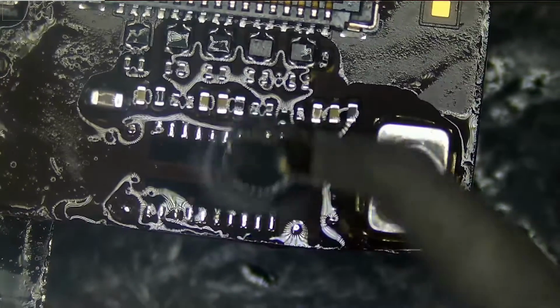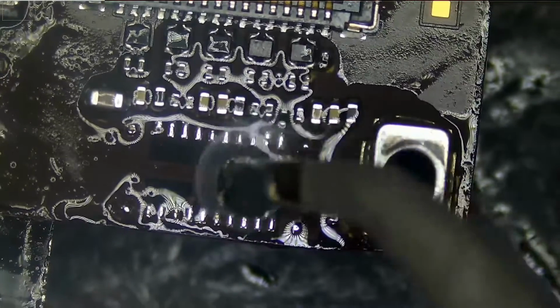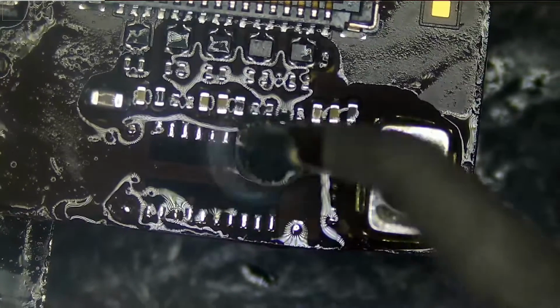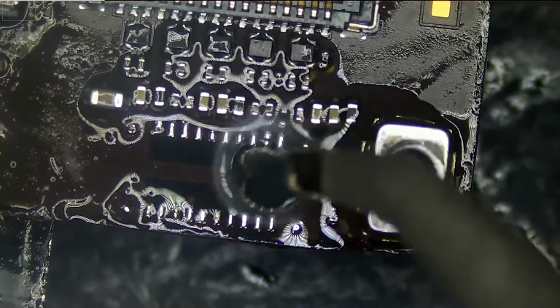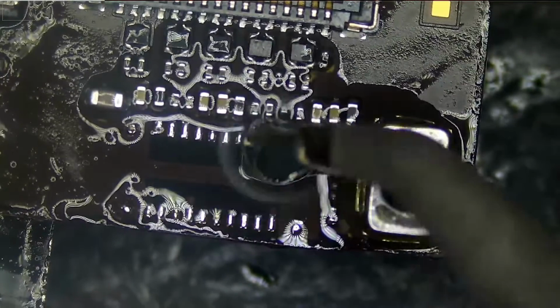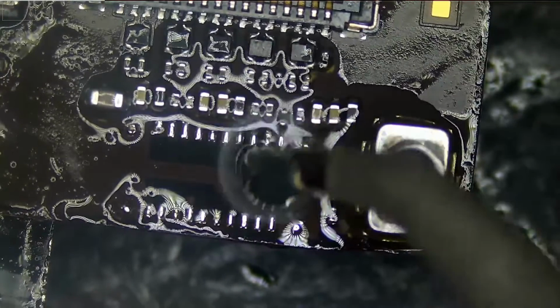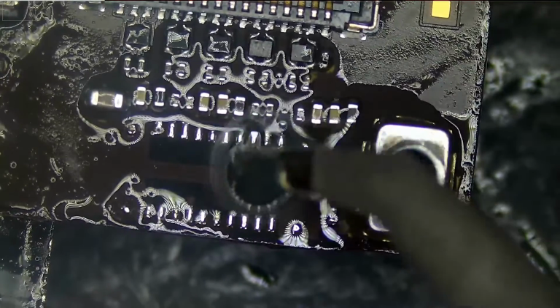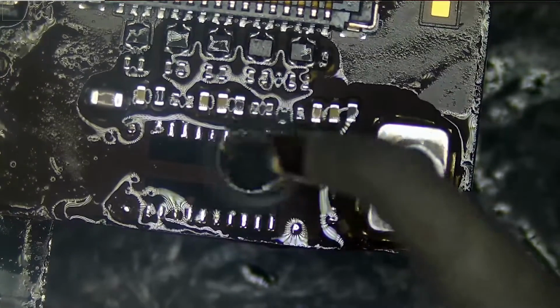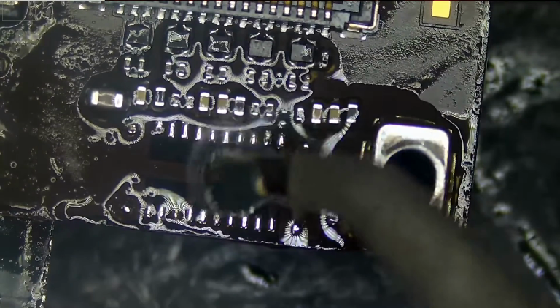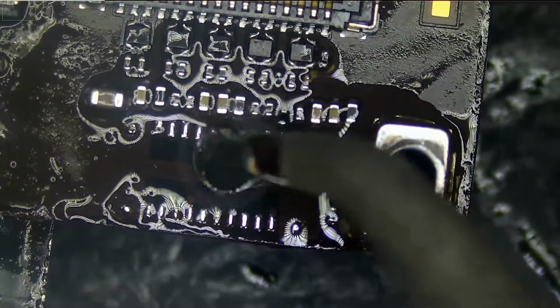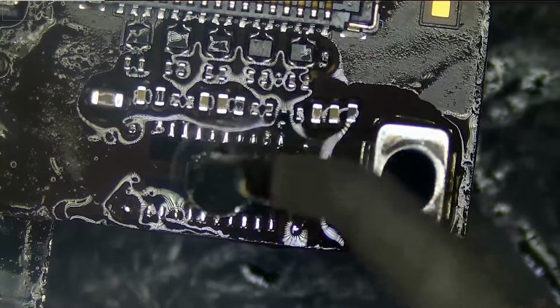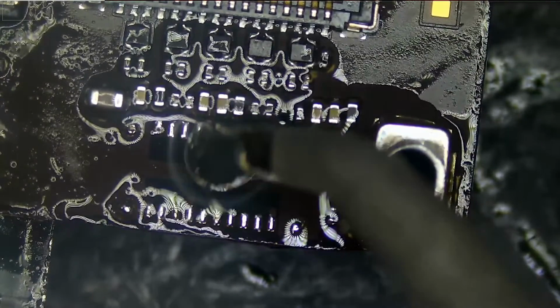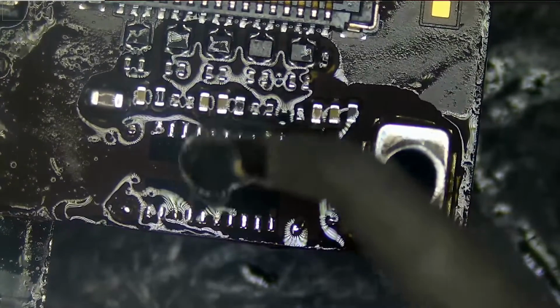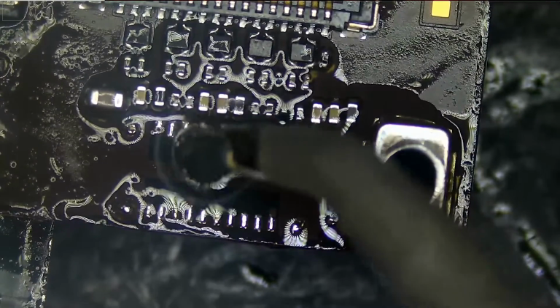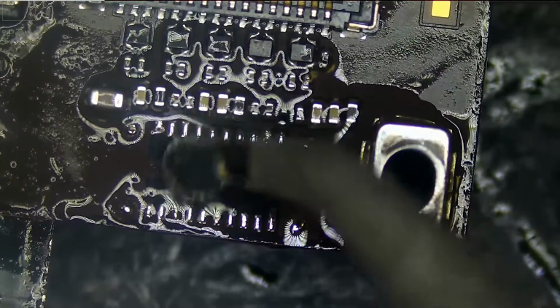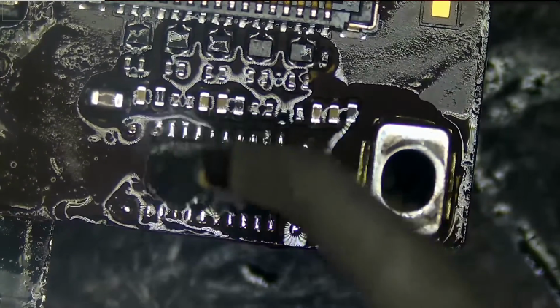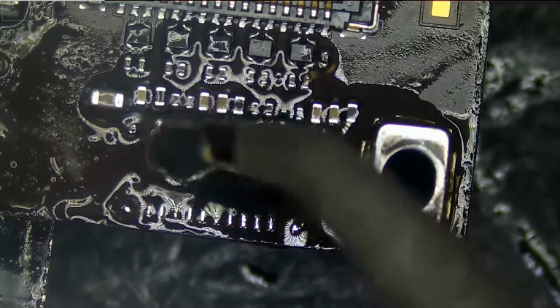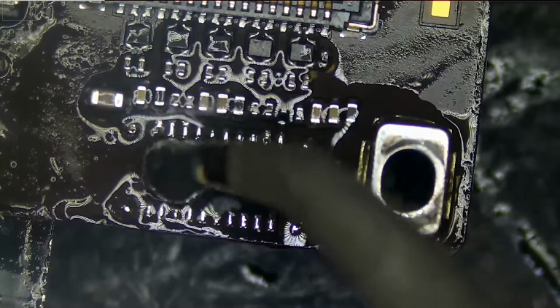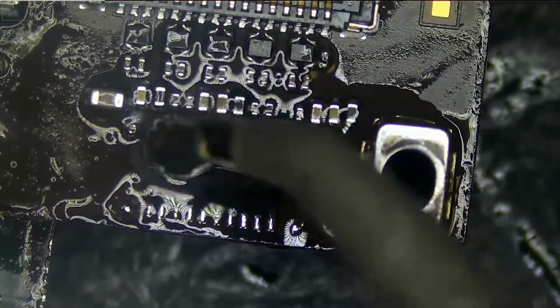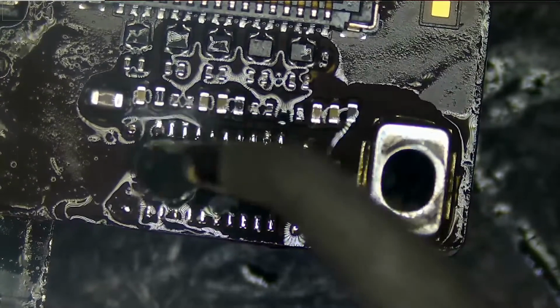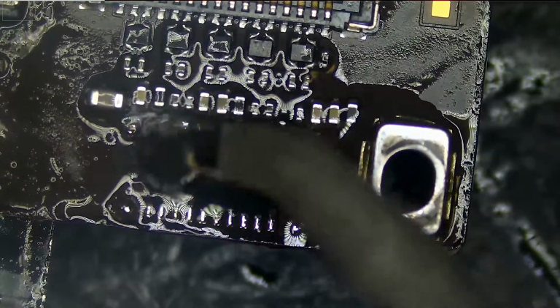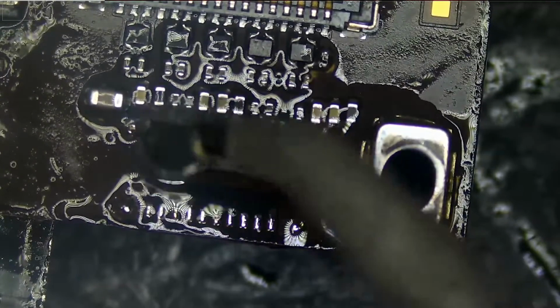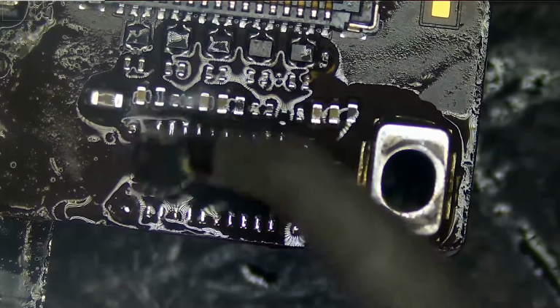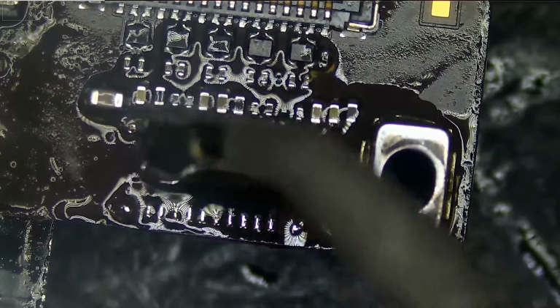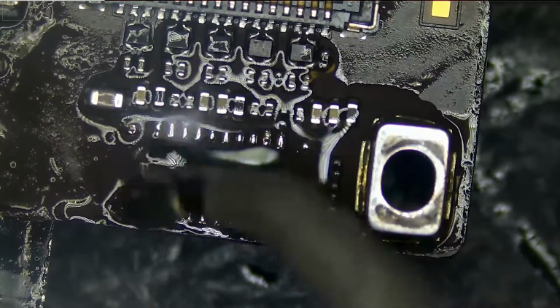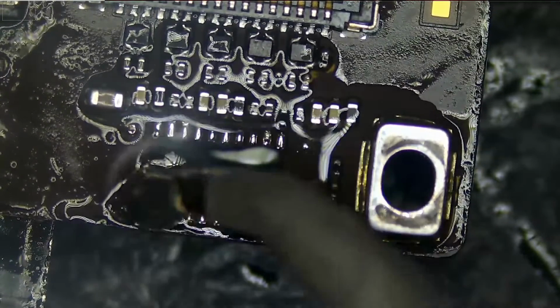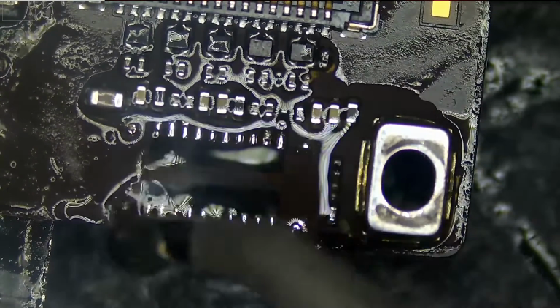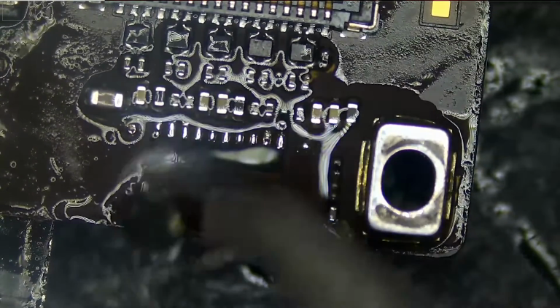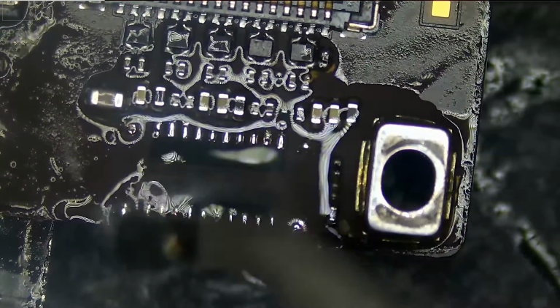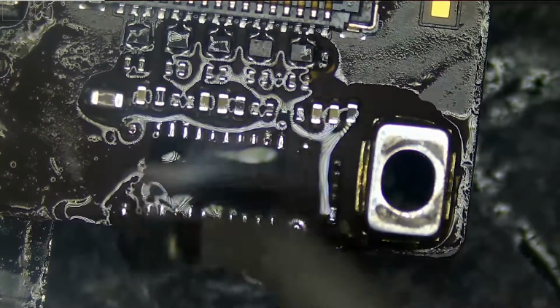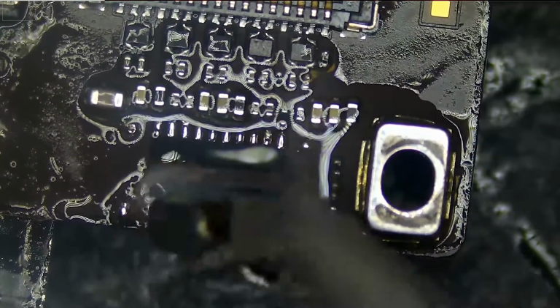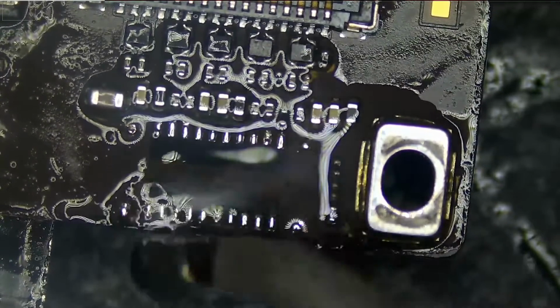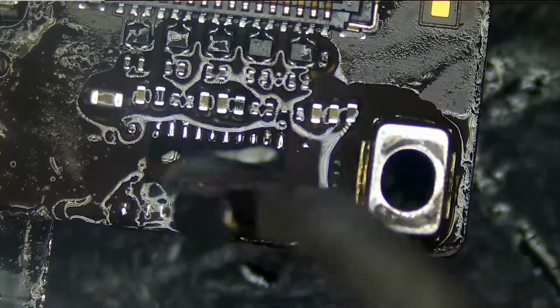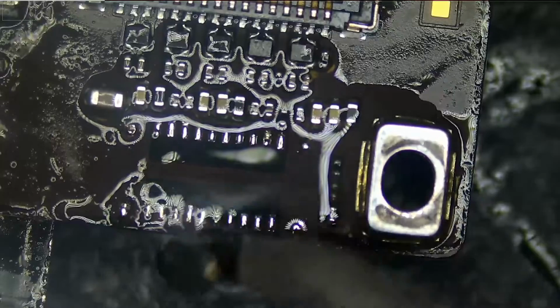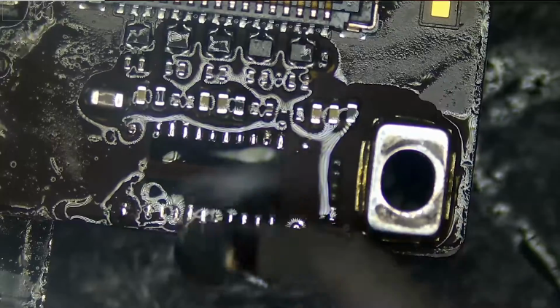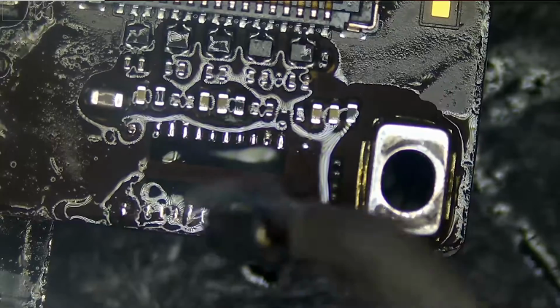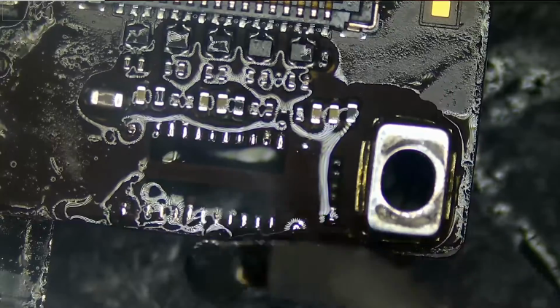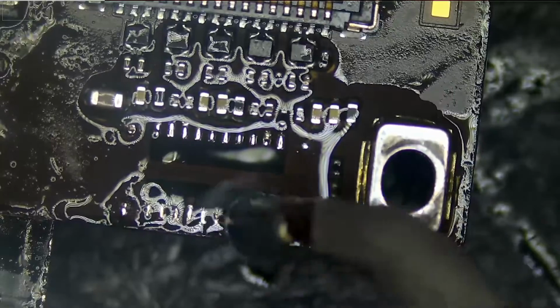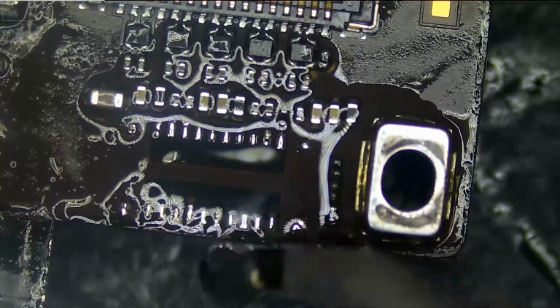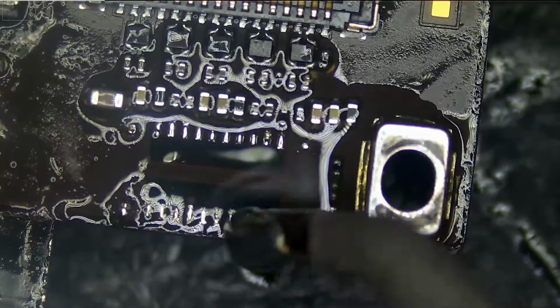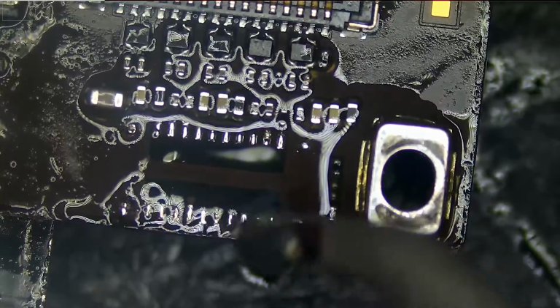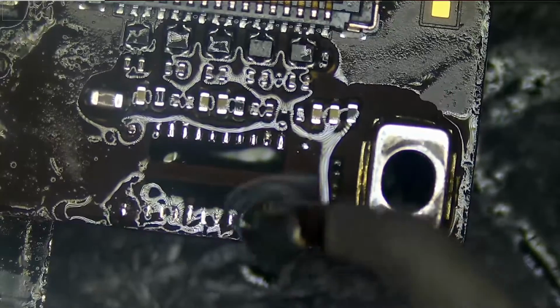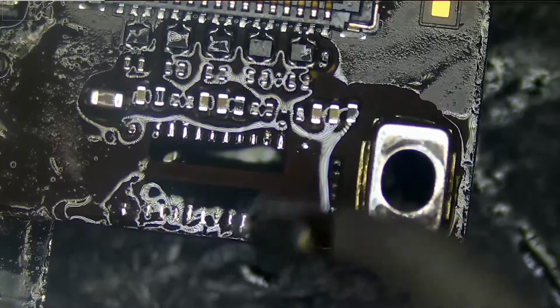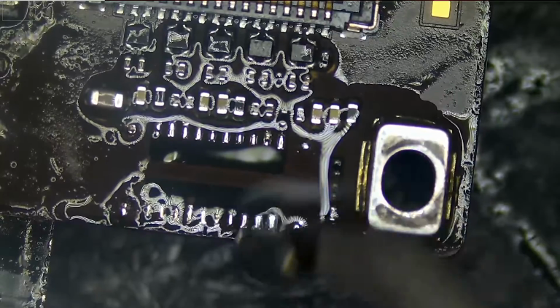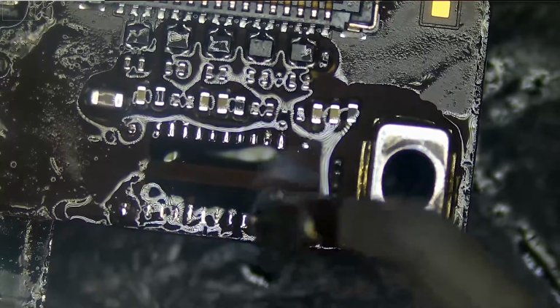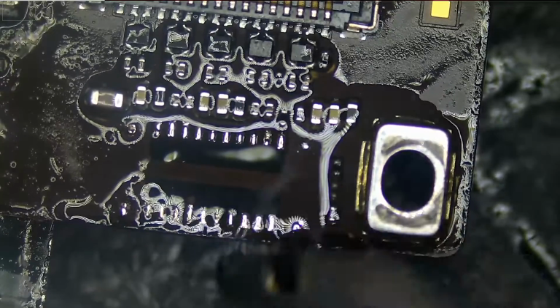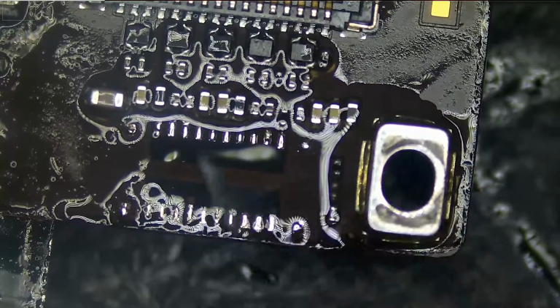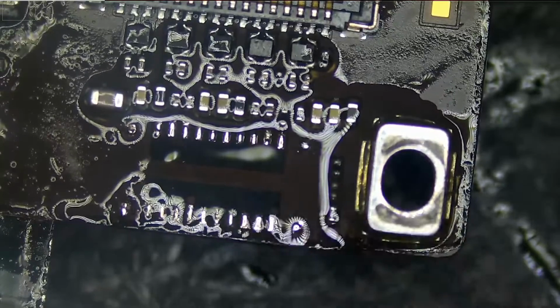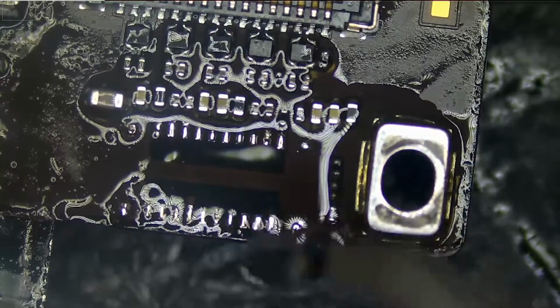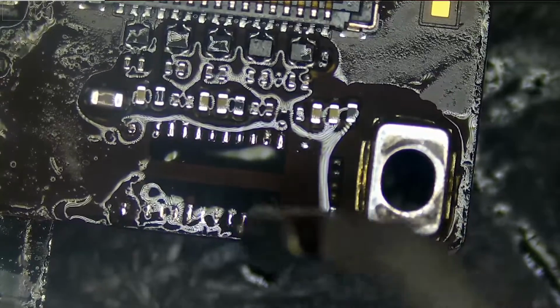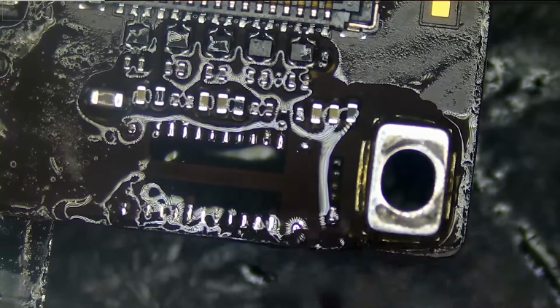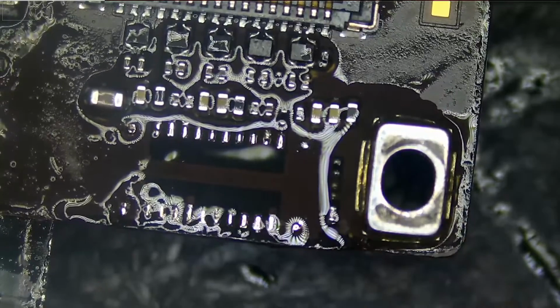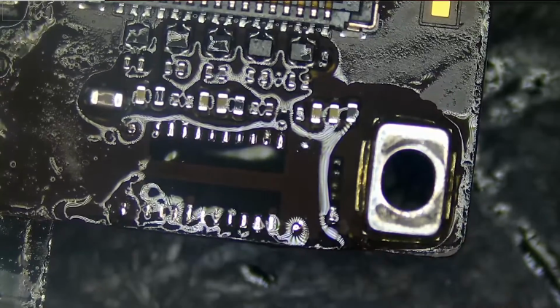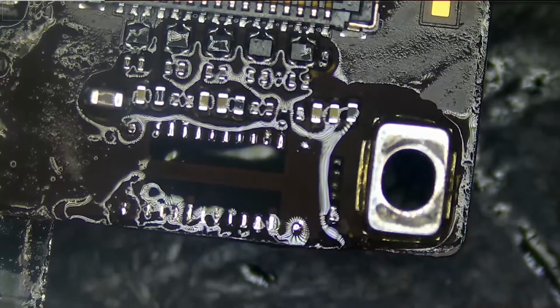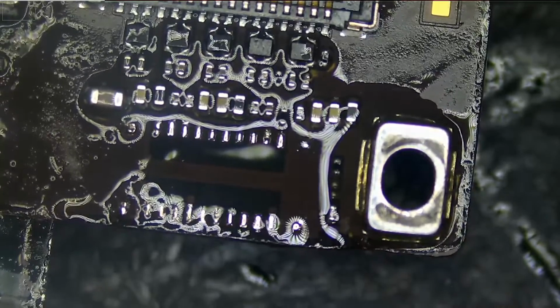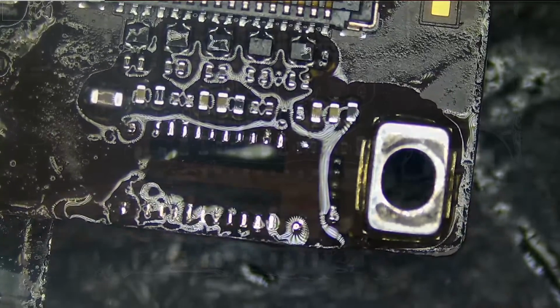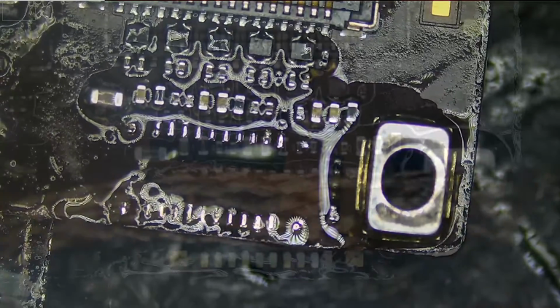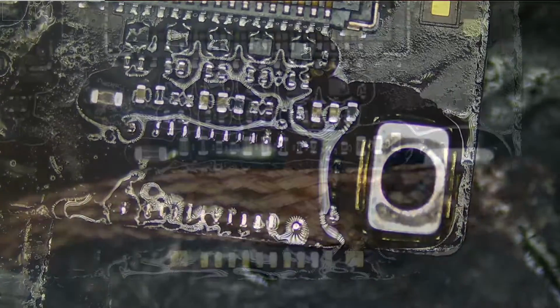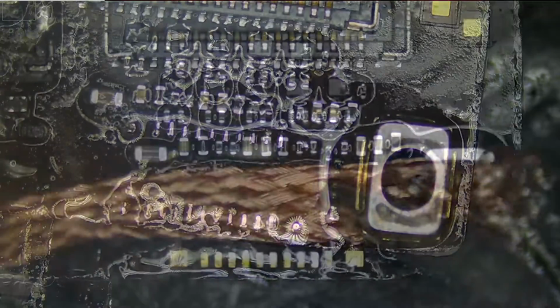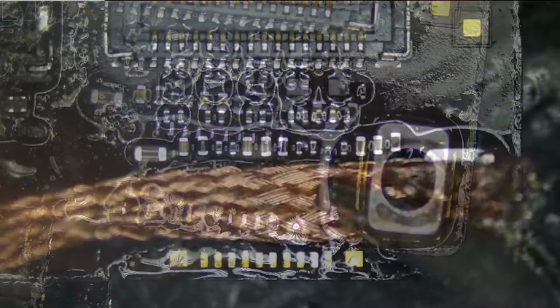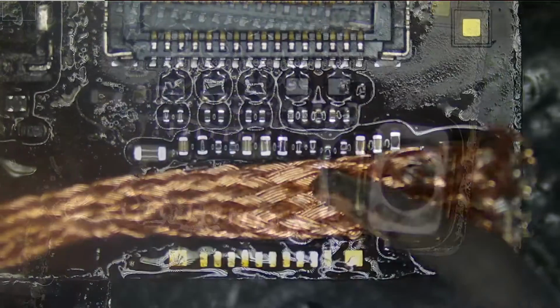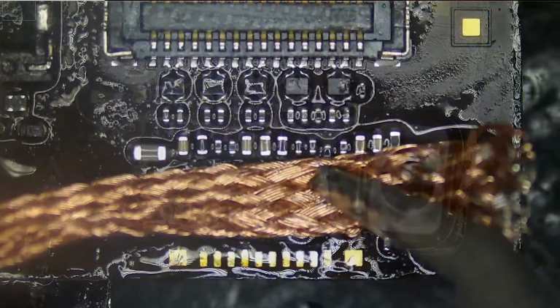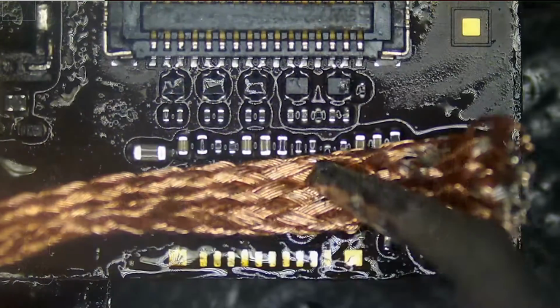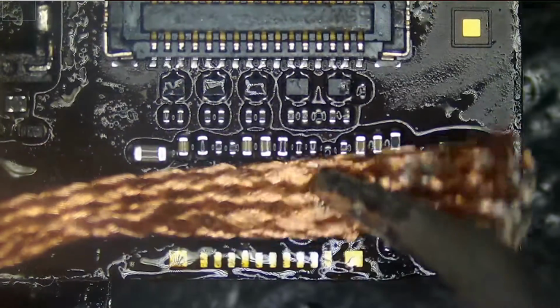Right now we are mixing unleaded with leaded solder so we can lower the melting temperature, that way we can easily work the solder off the pads.